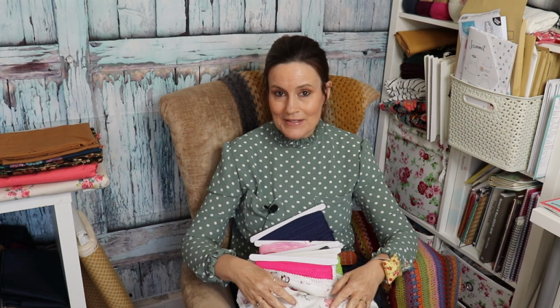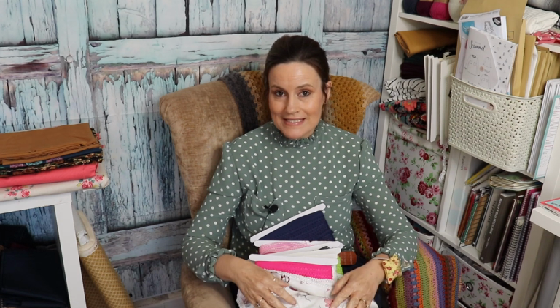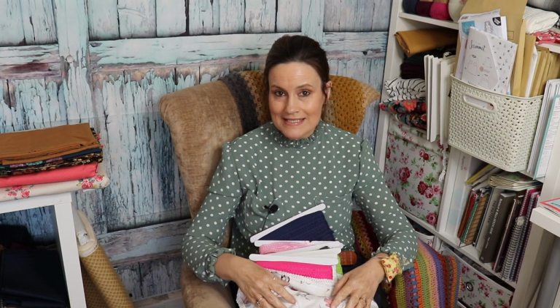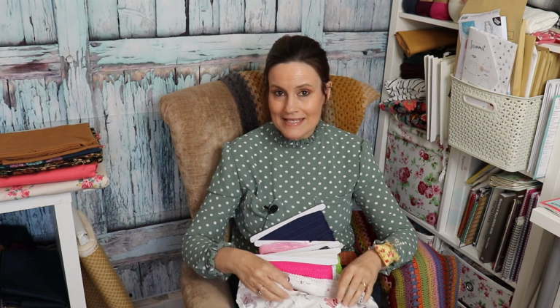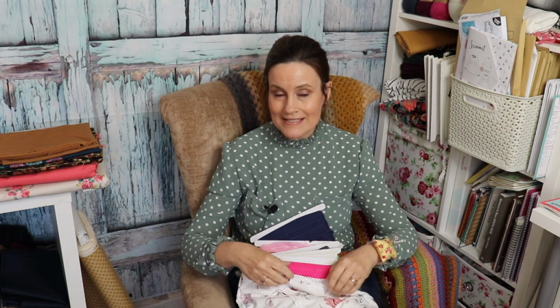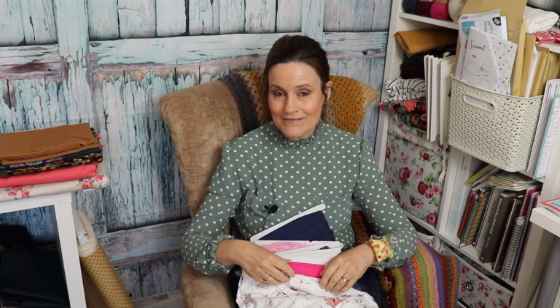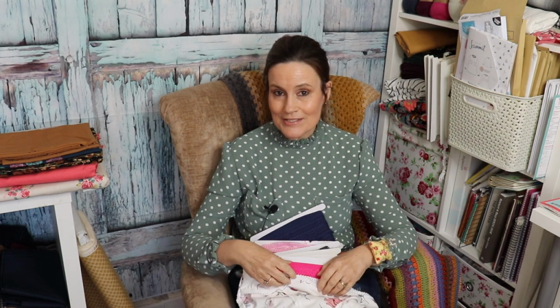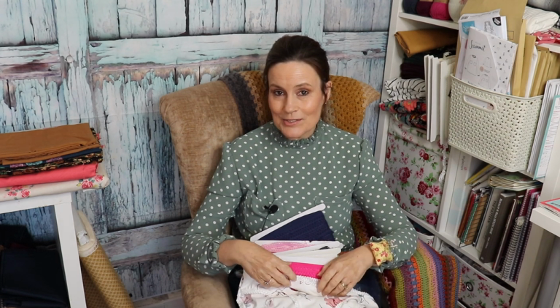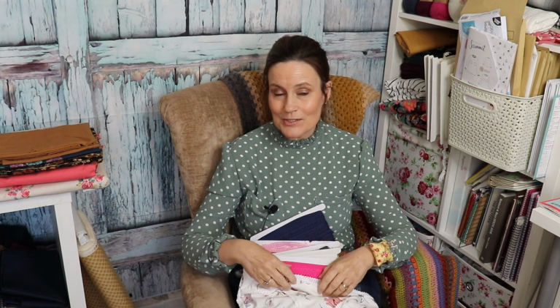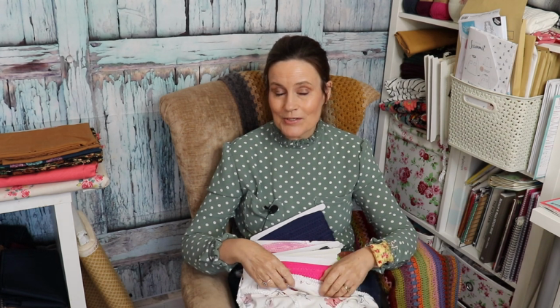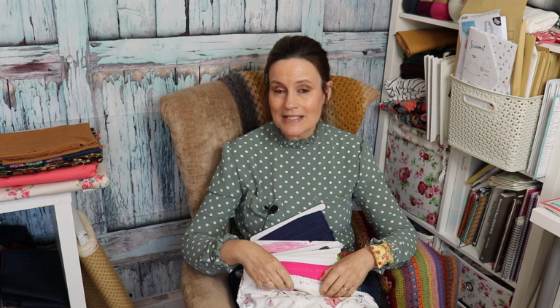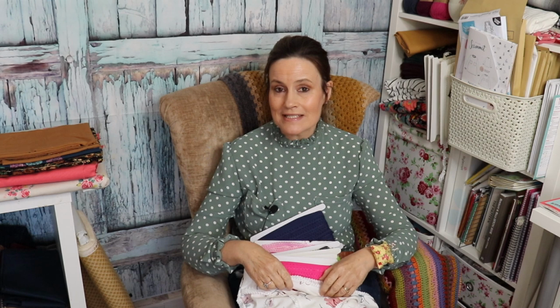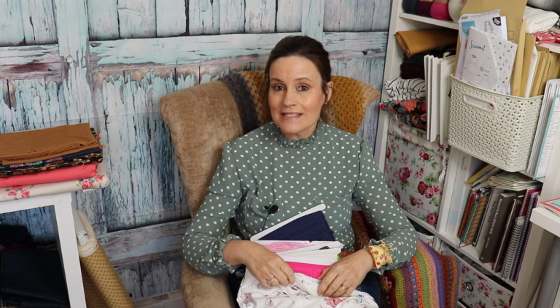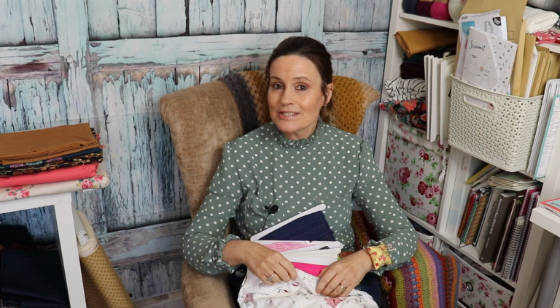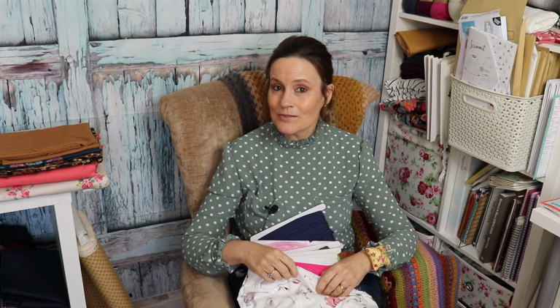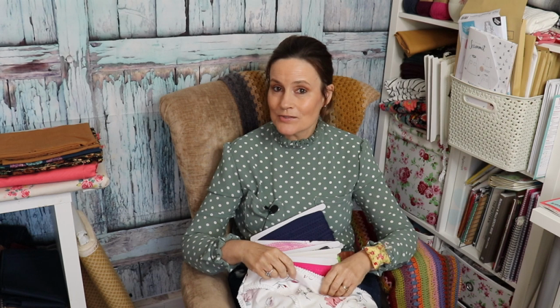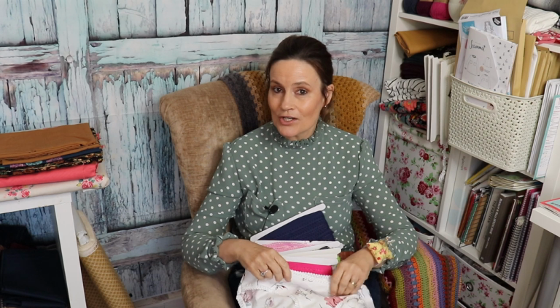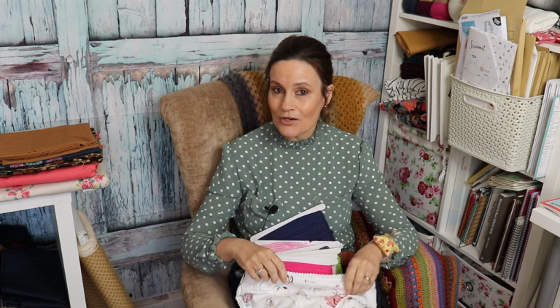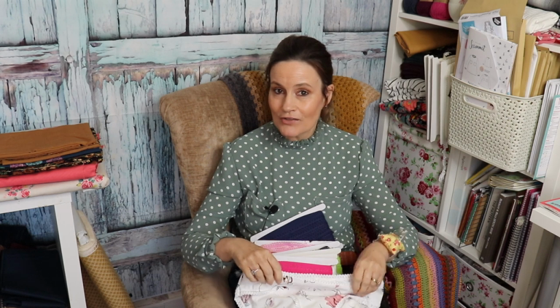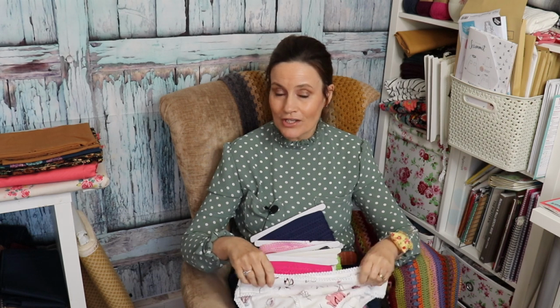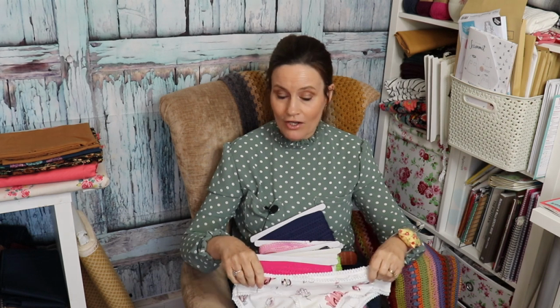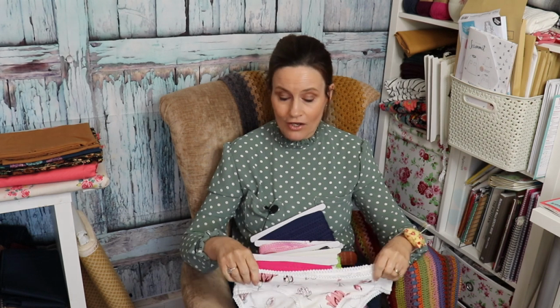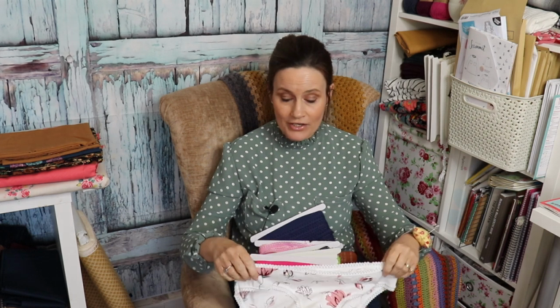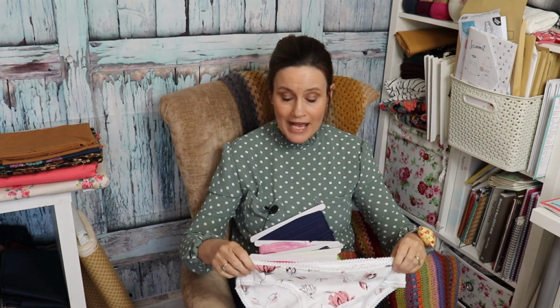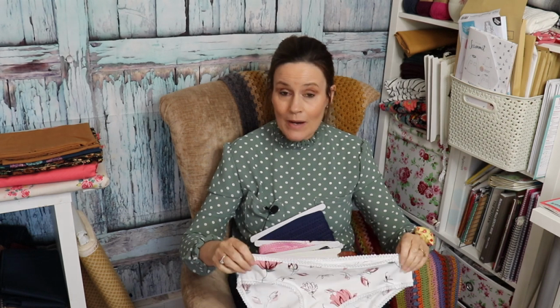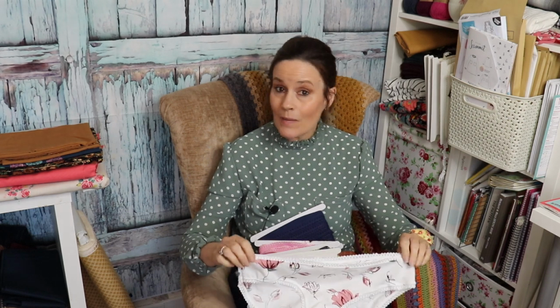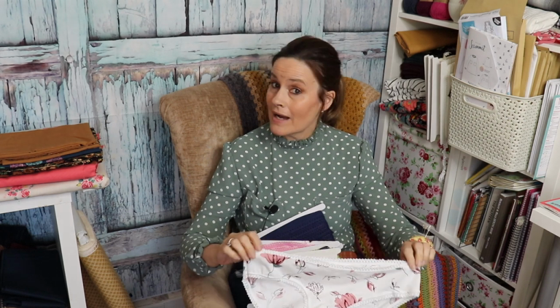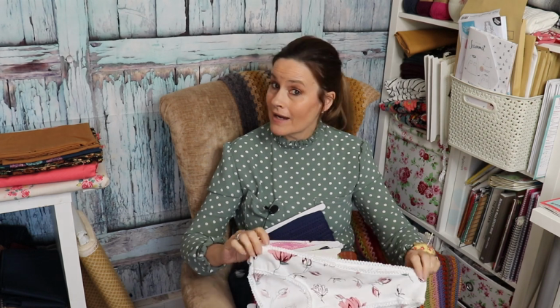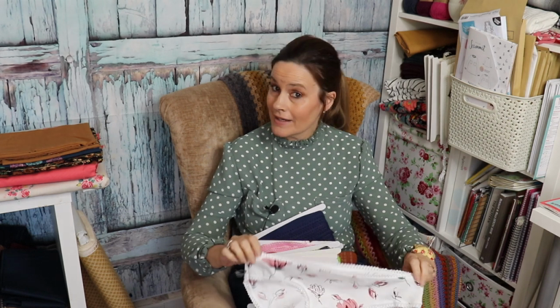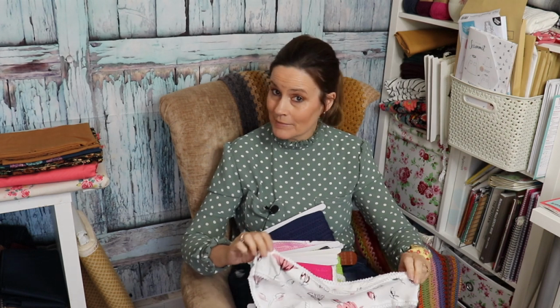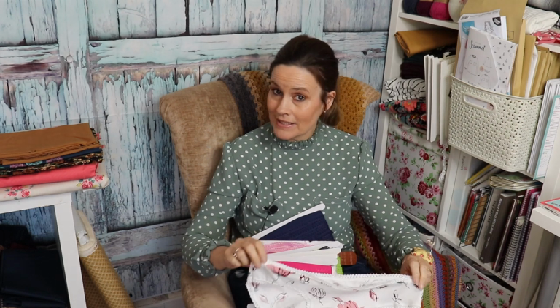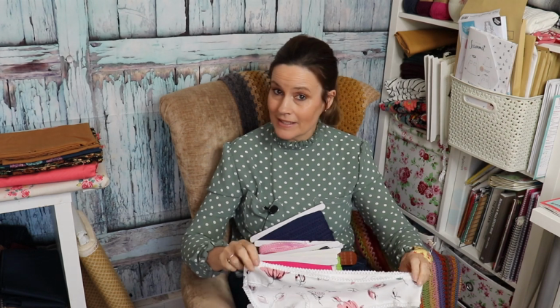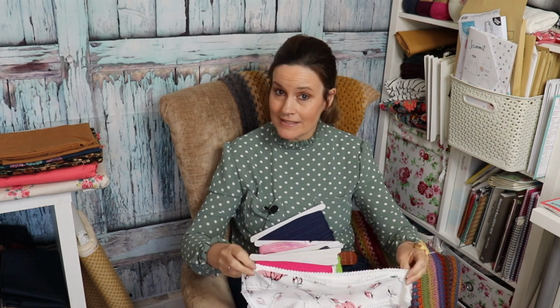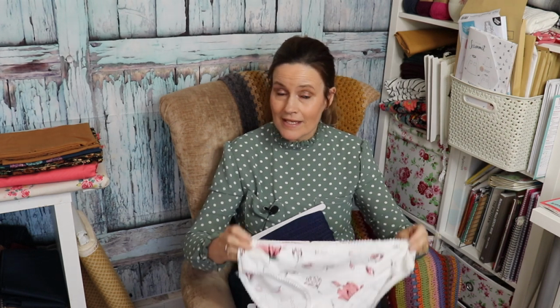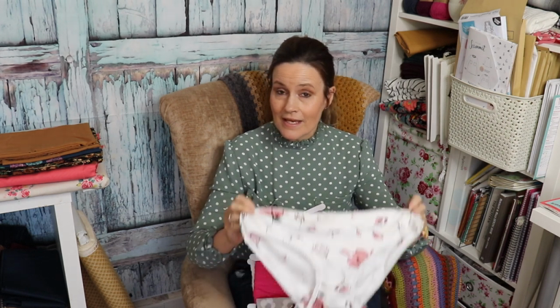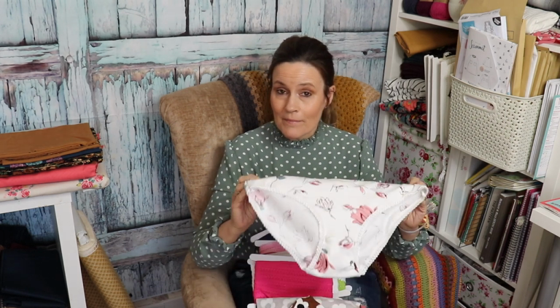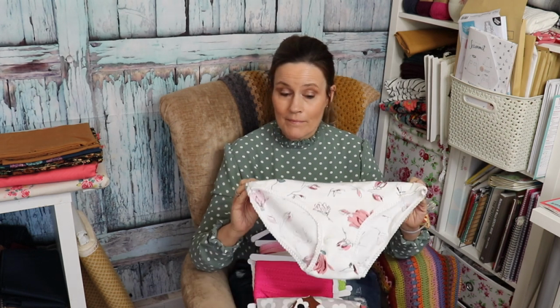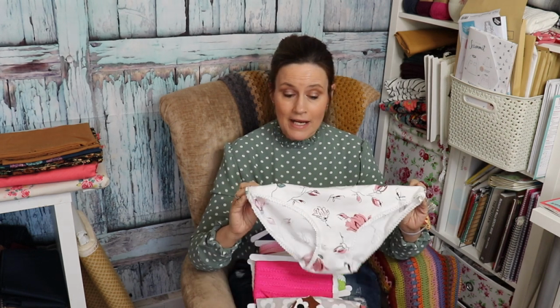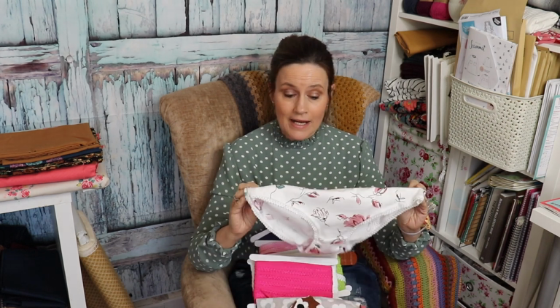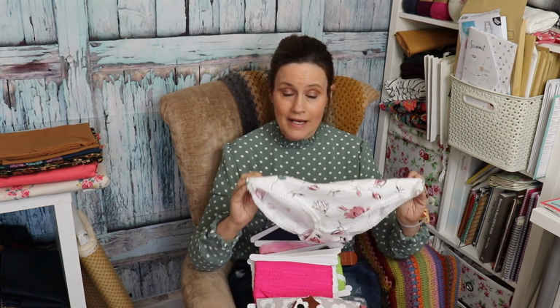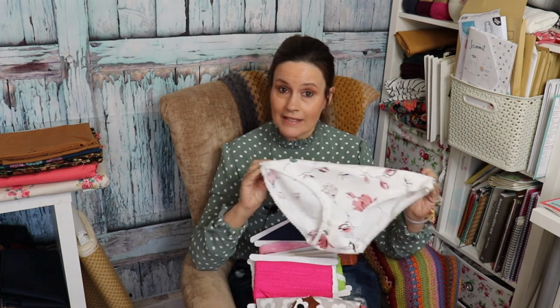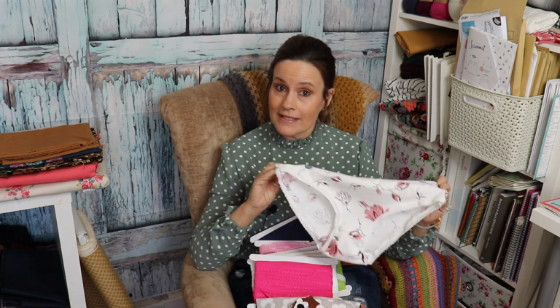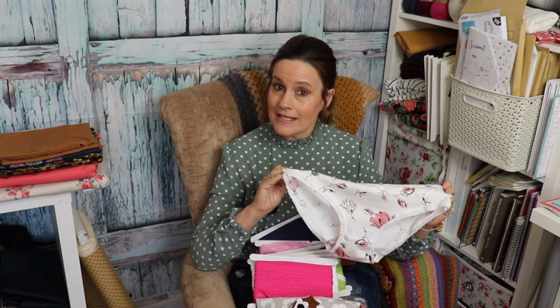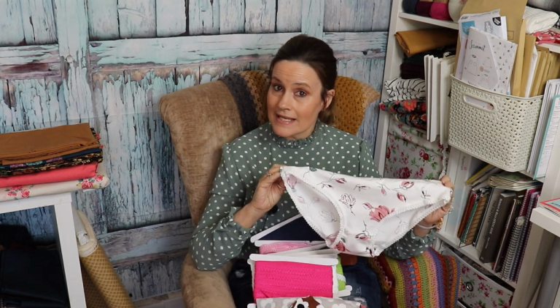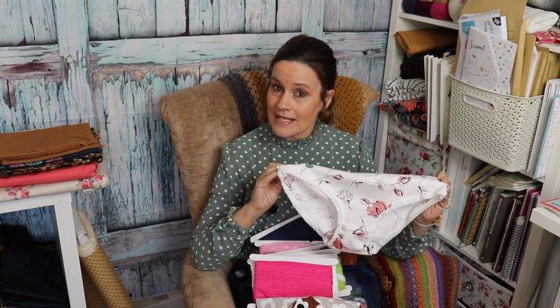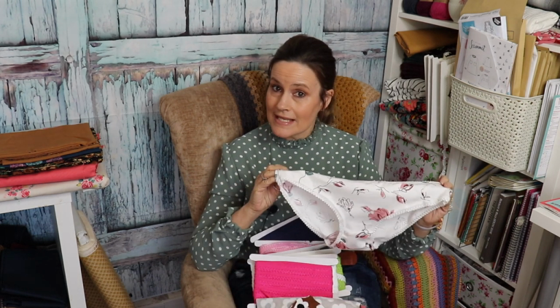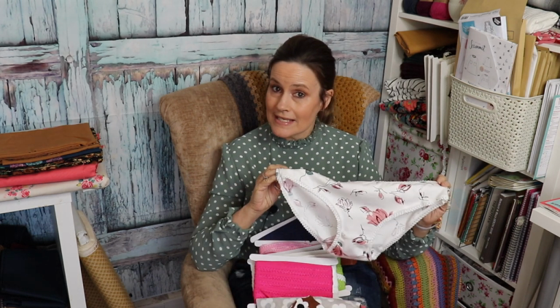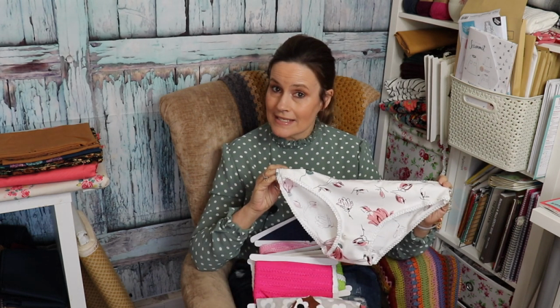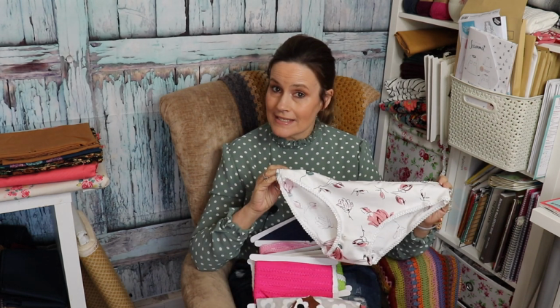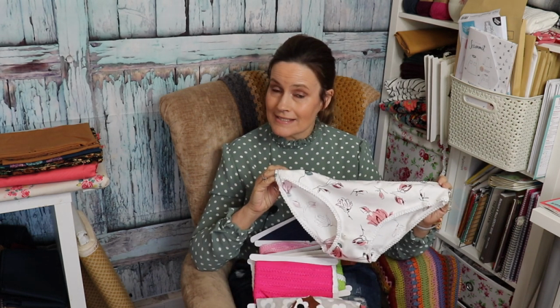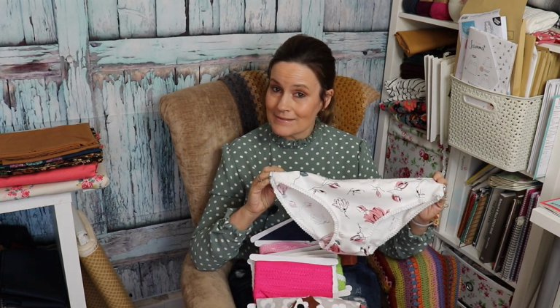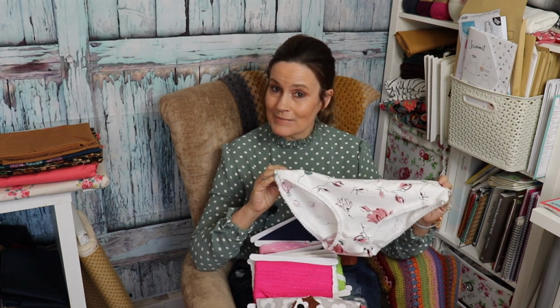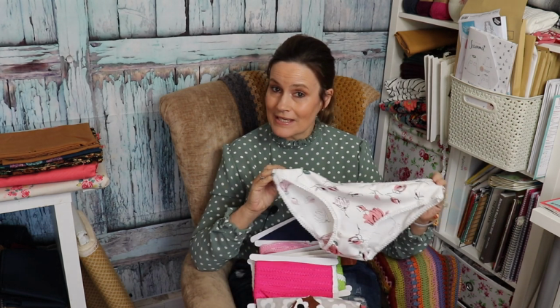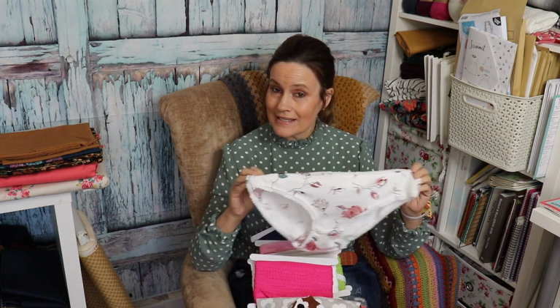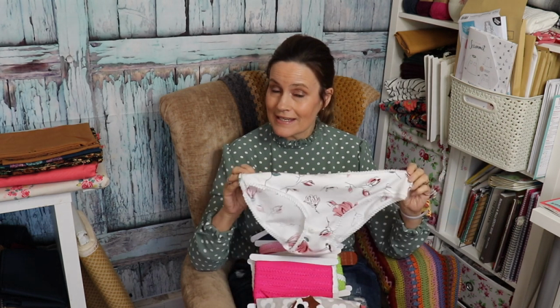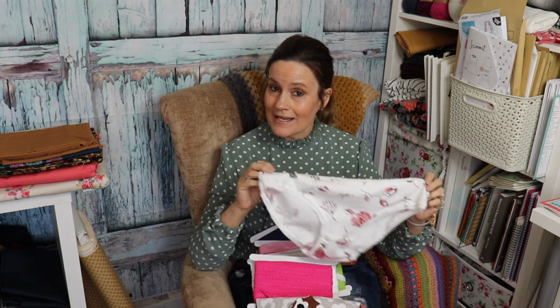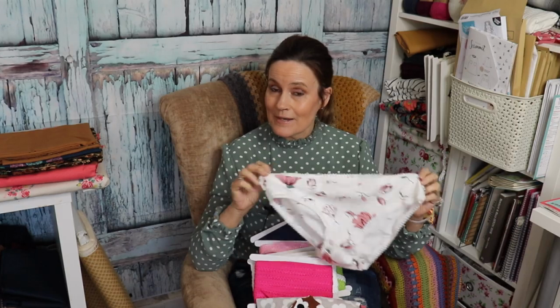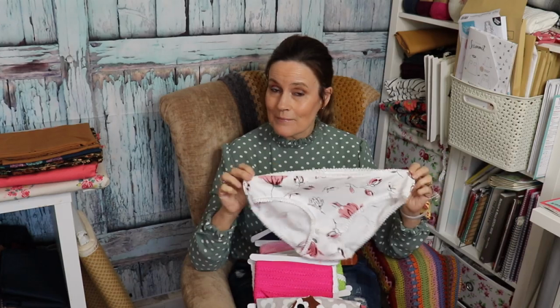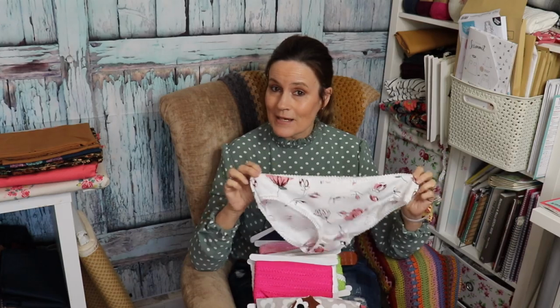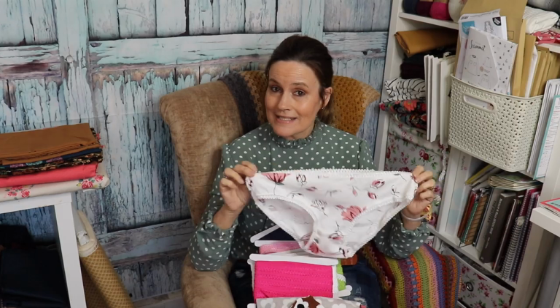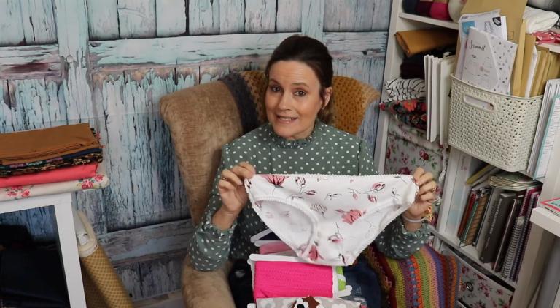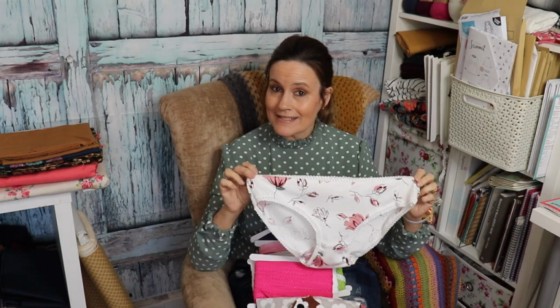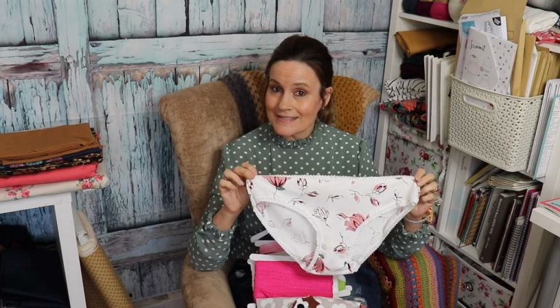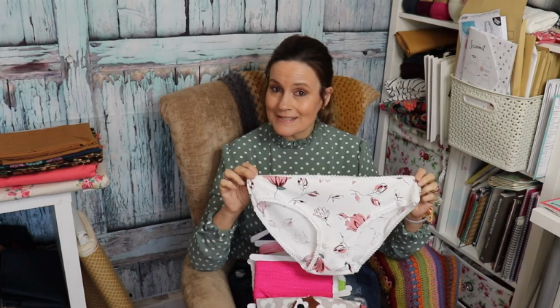In today's video it's a little tutorial on how I made my latest make — my knickers.